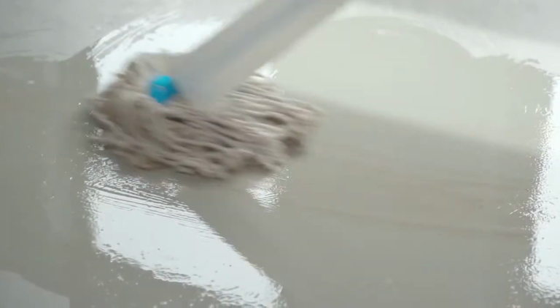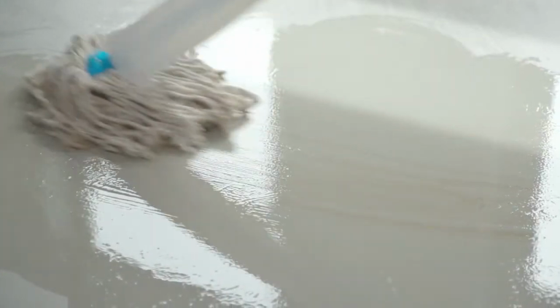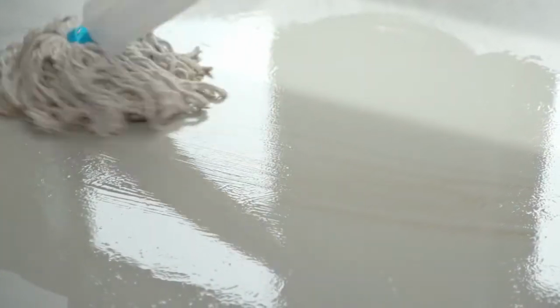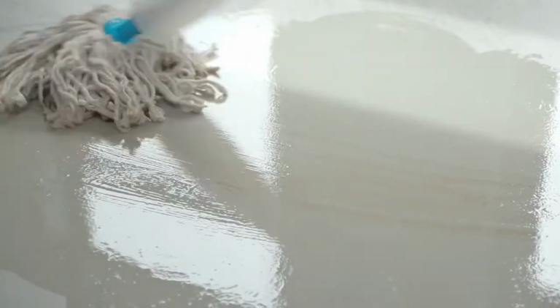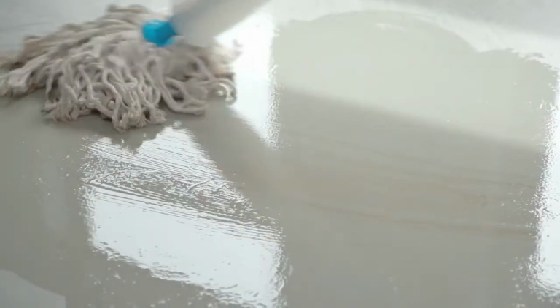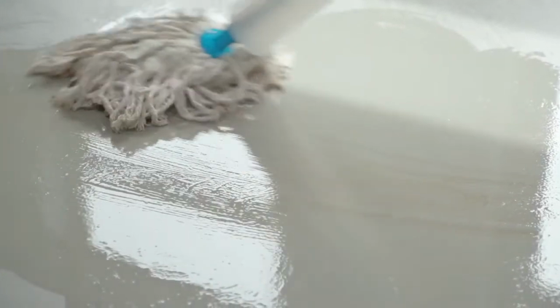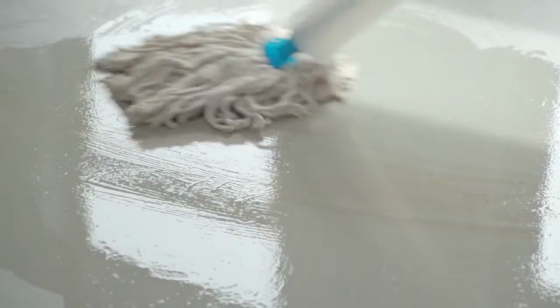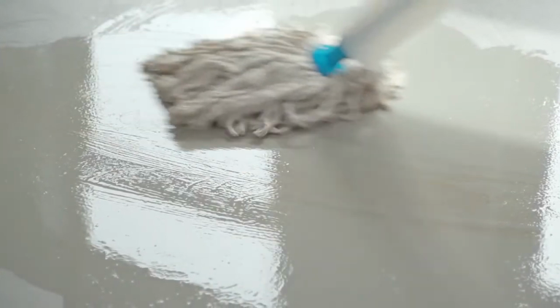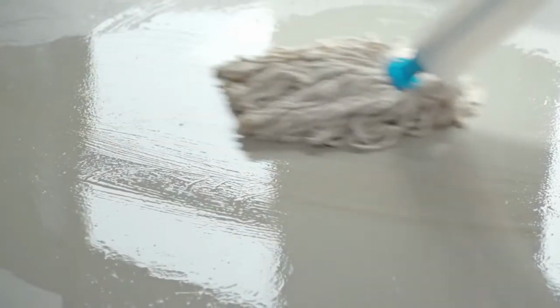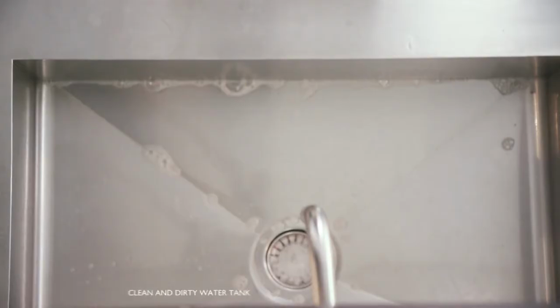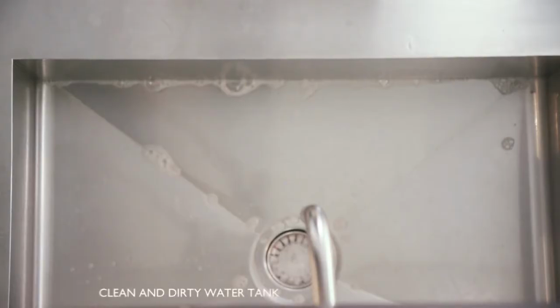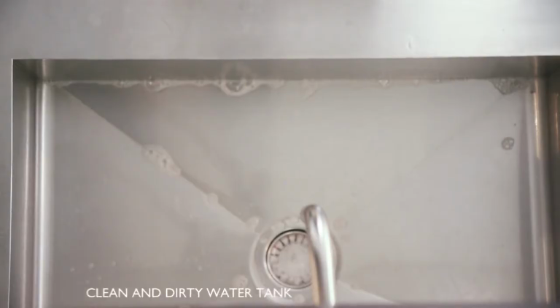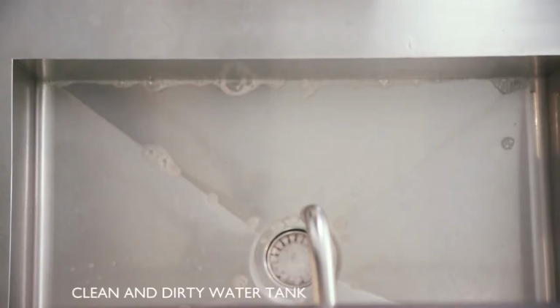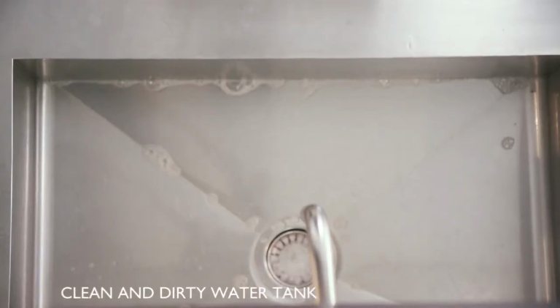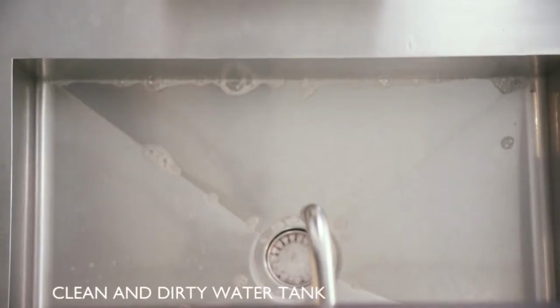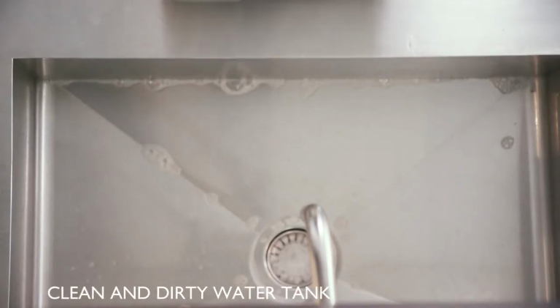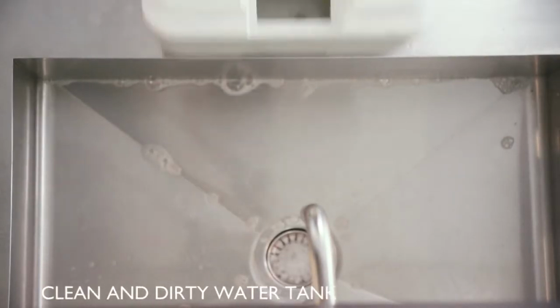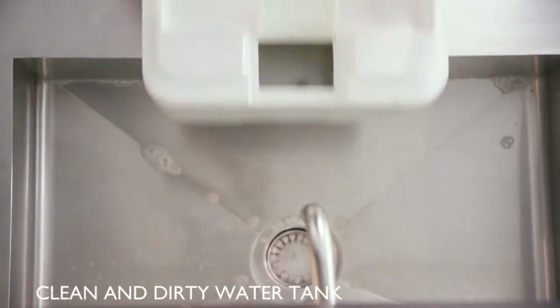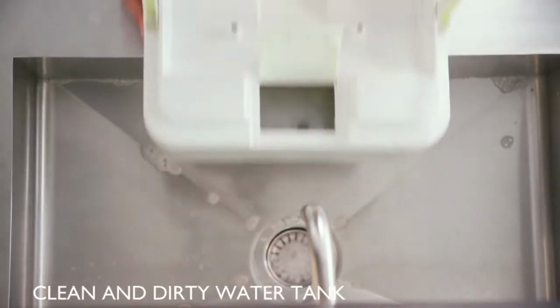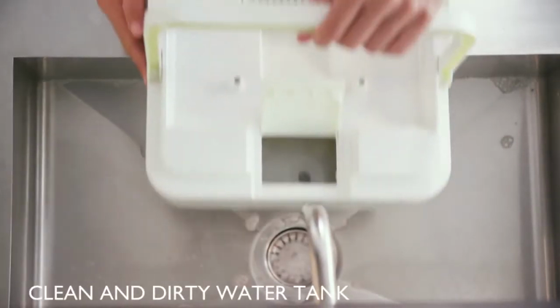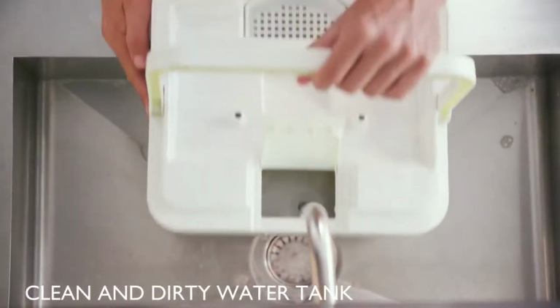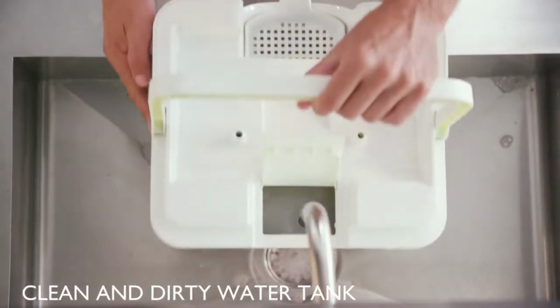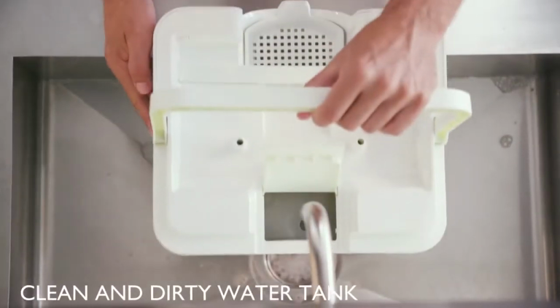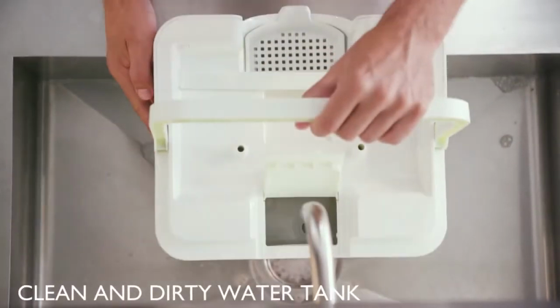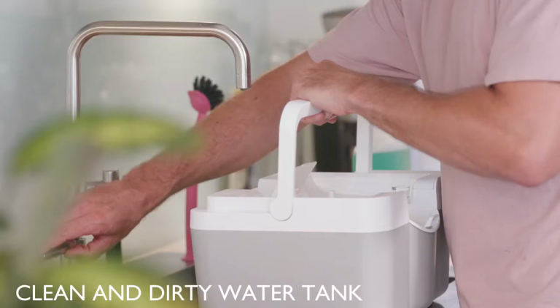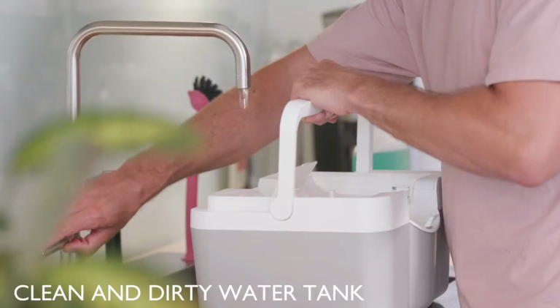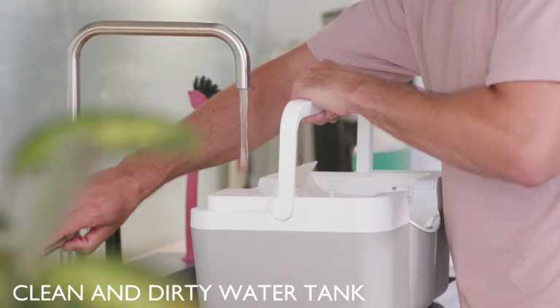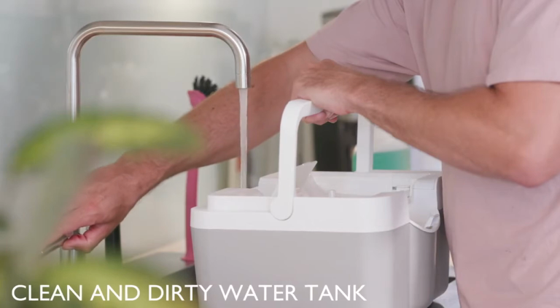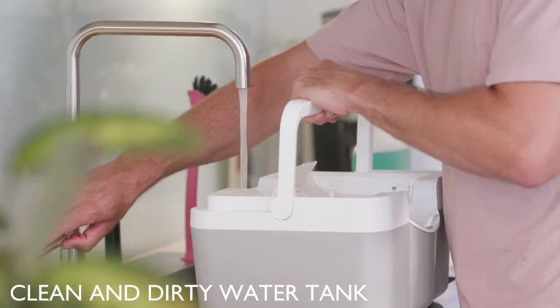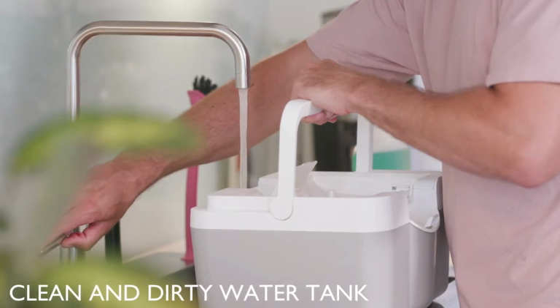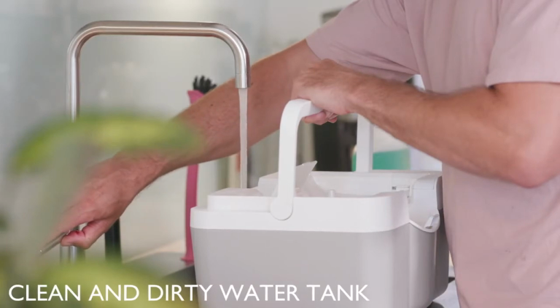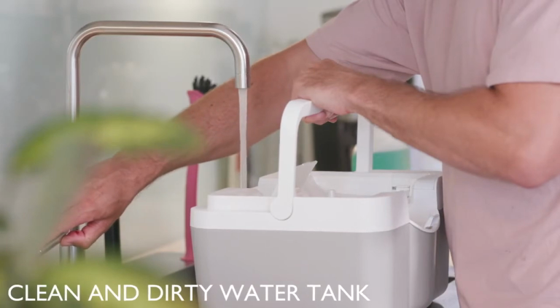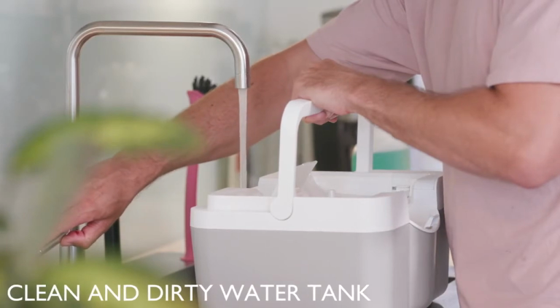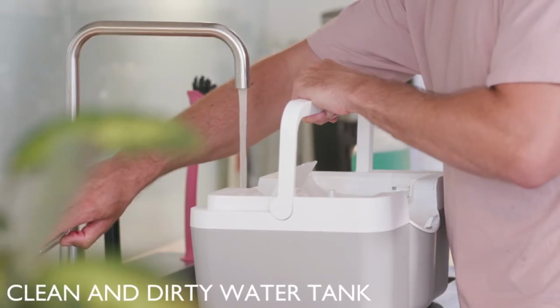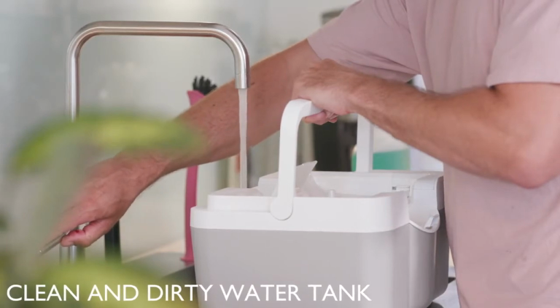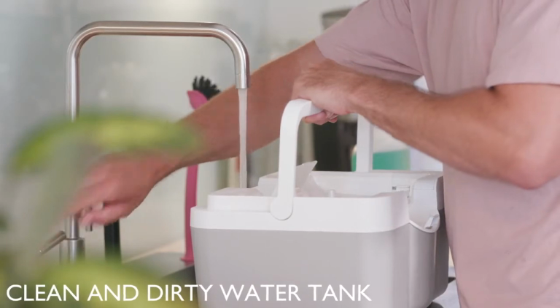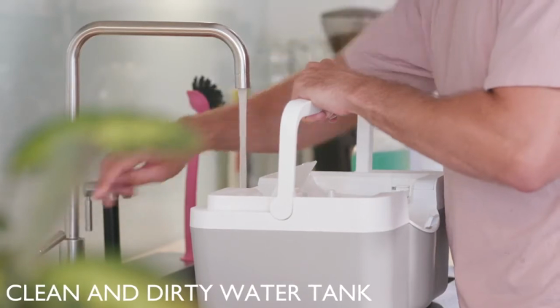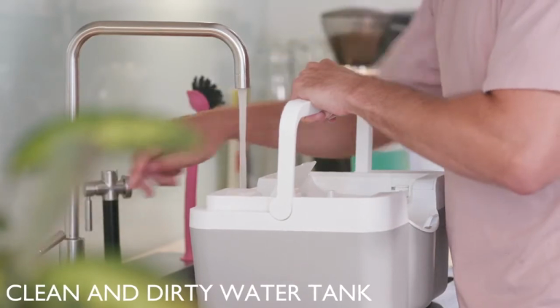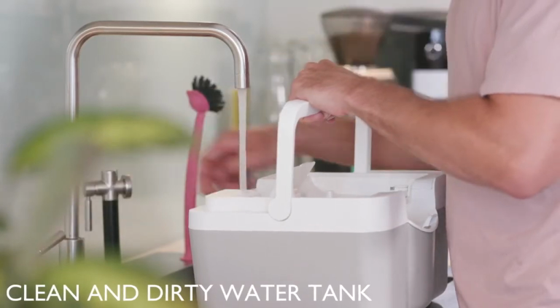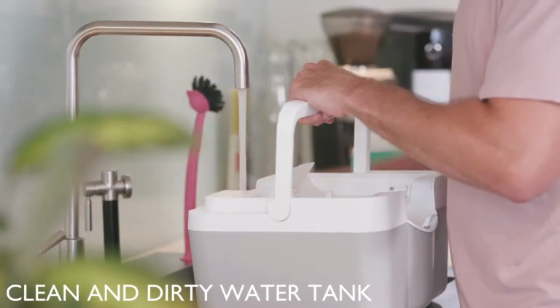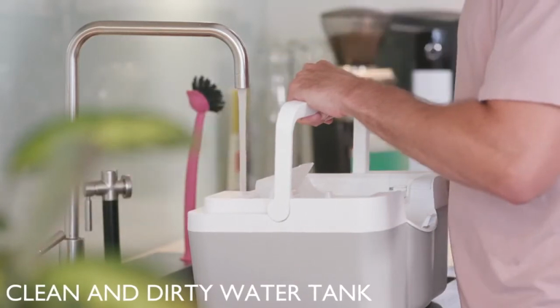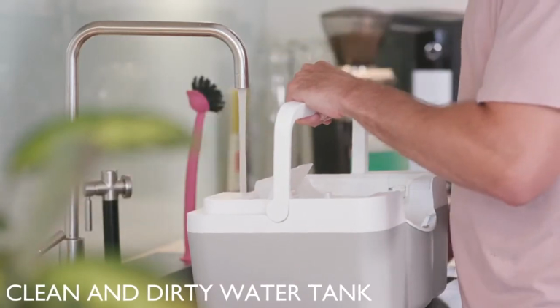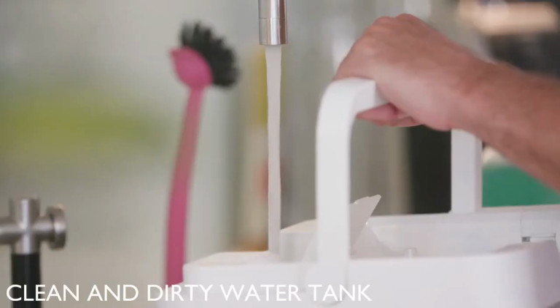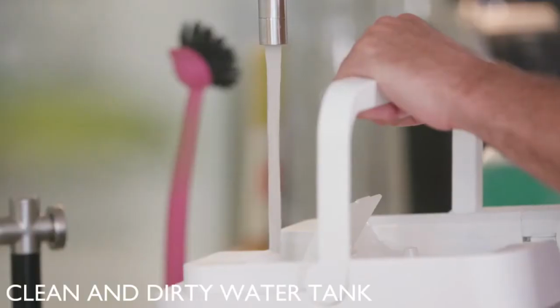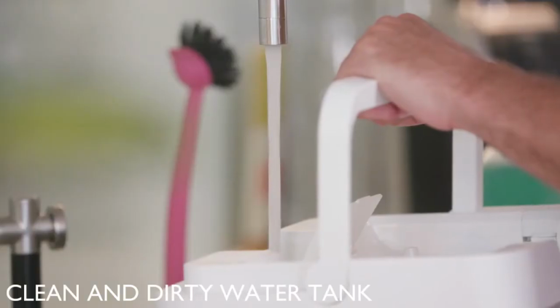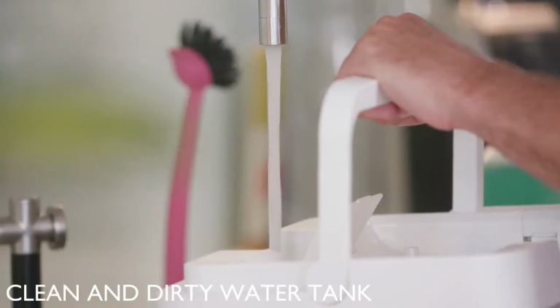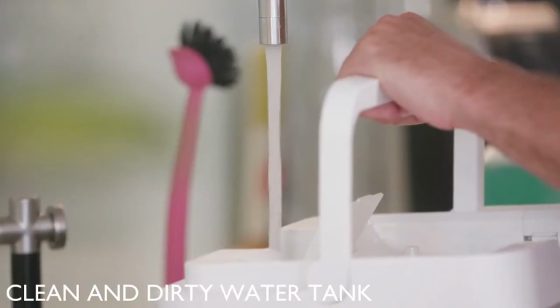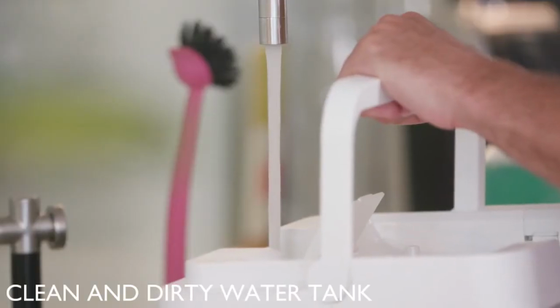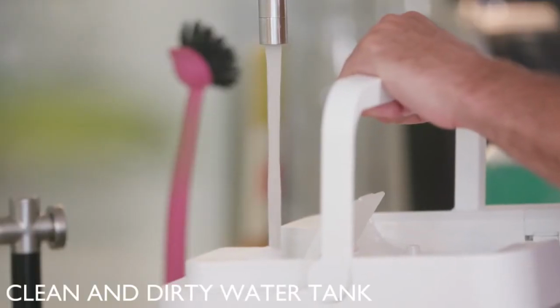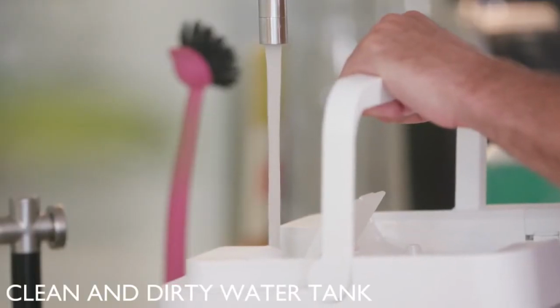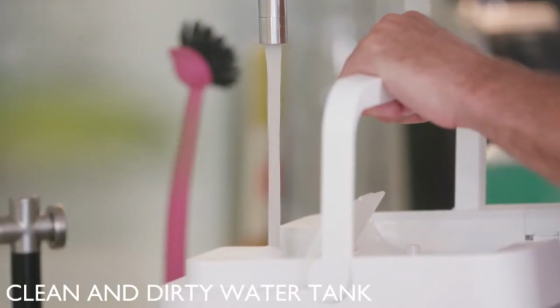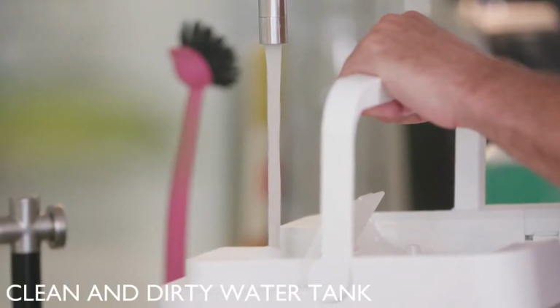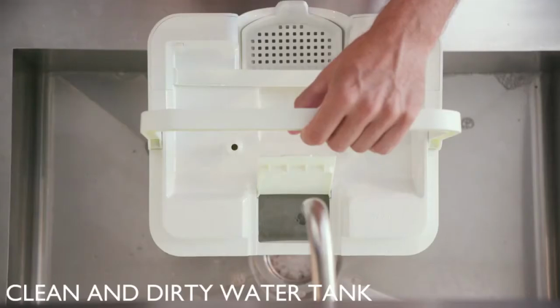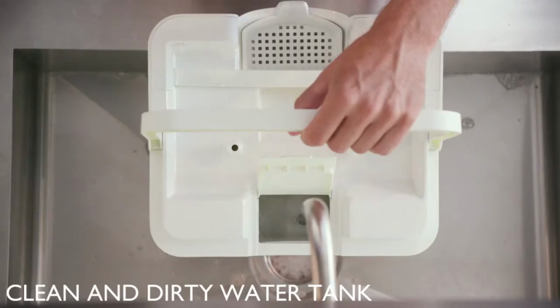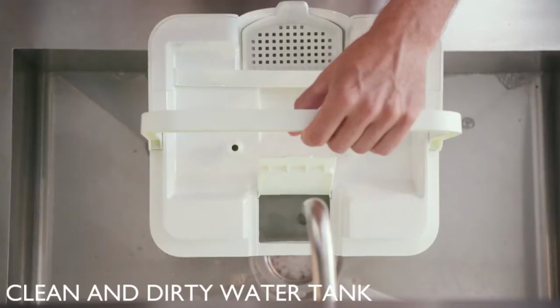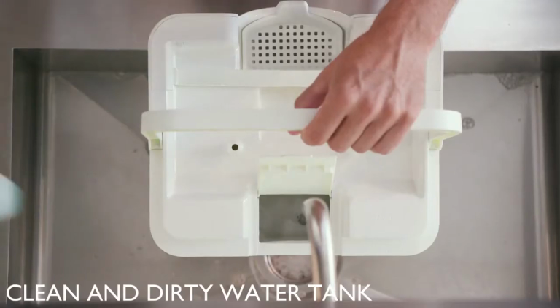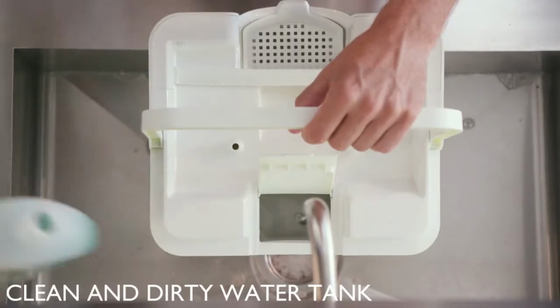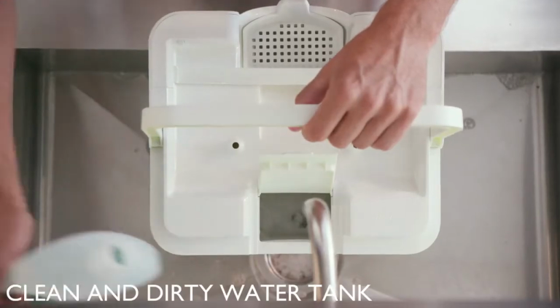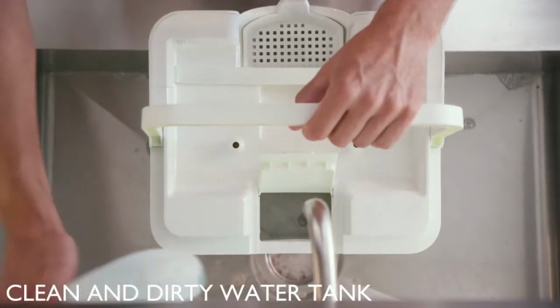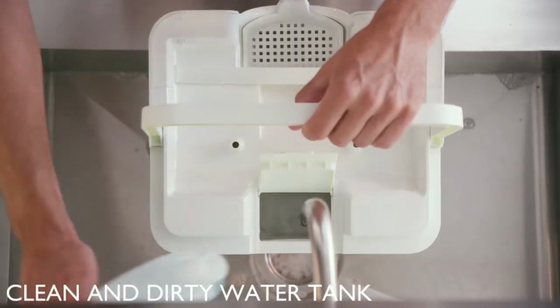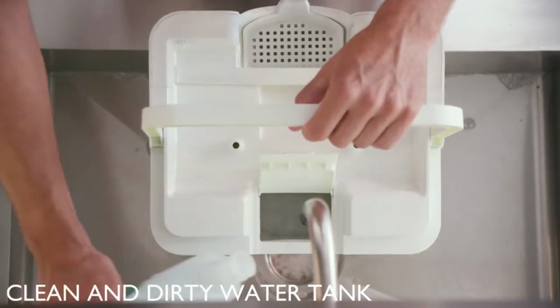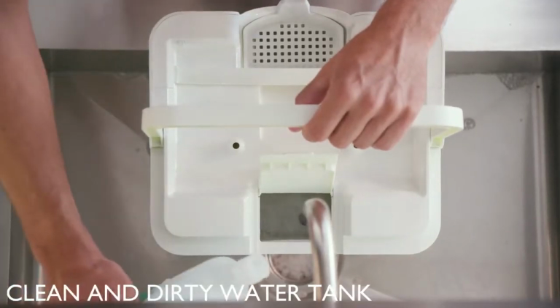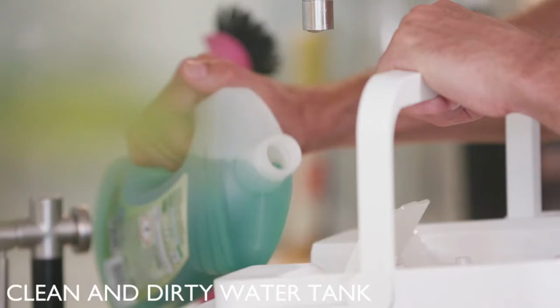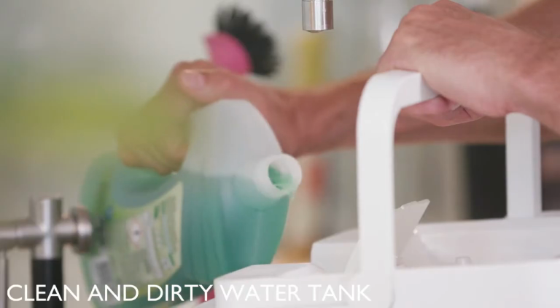Wipe has a separate clean and dirty water tank, so you're always cleaning with fresh water, infused with your favorite floor cleaner.